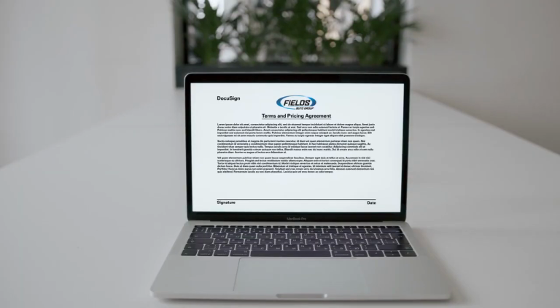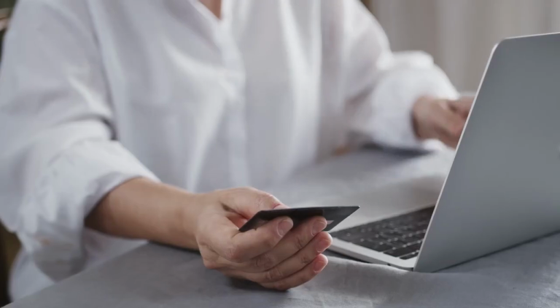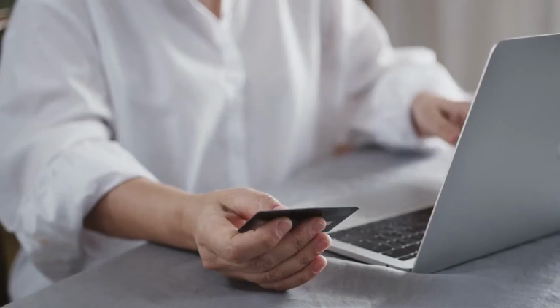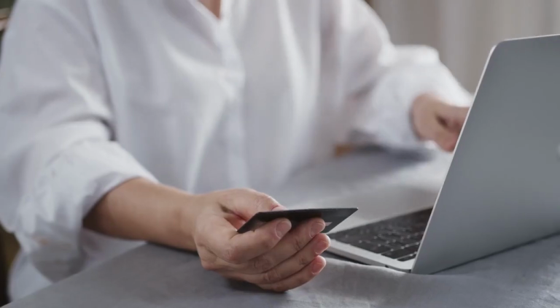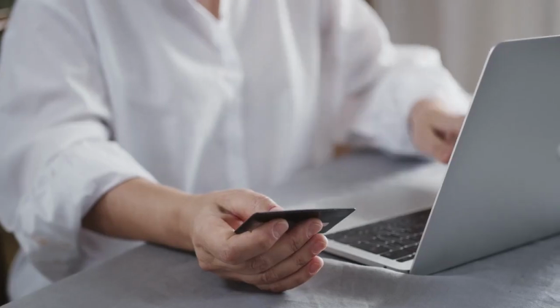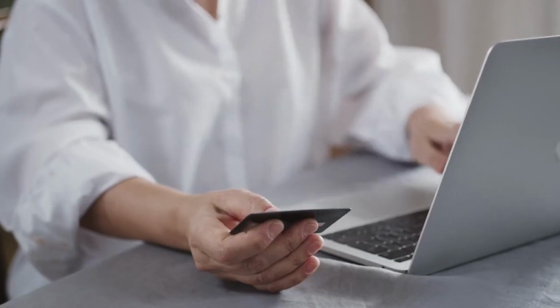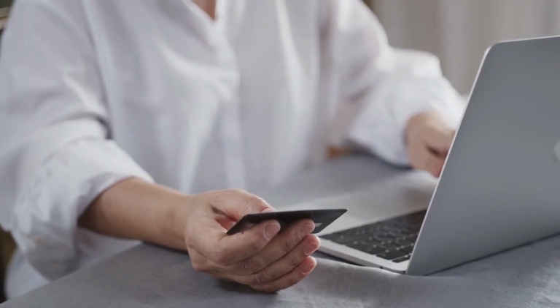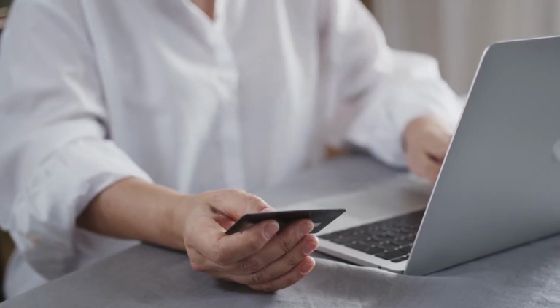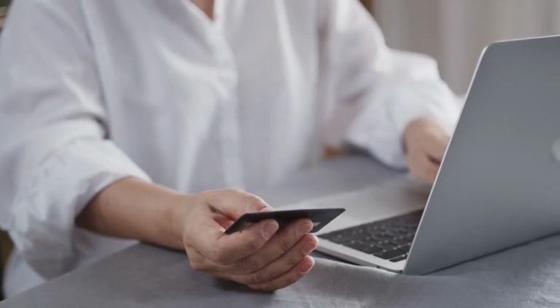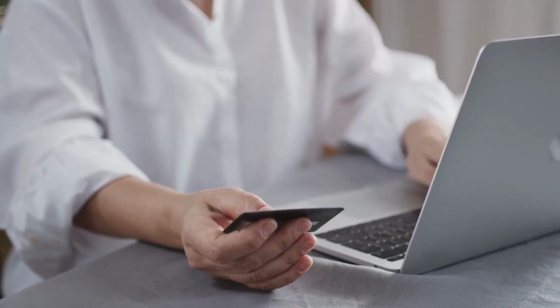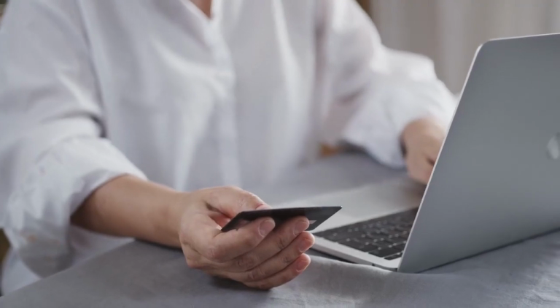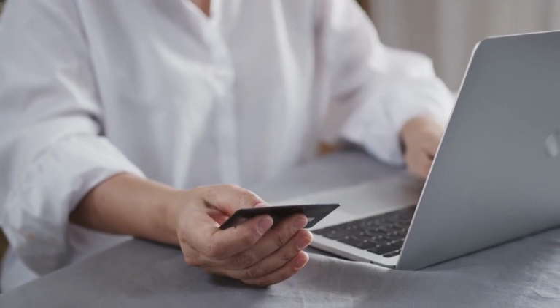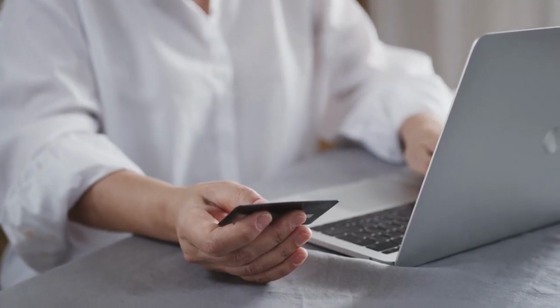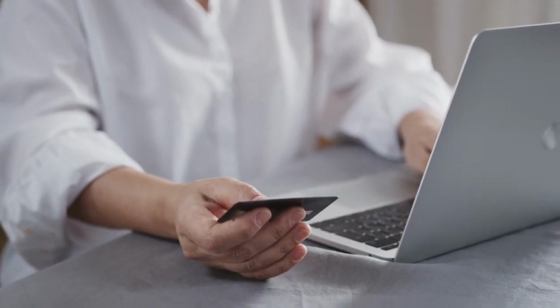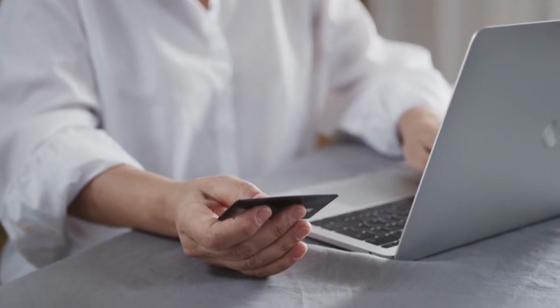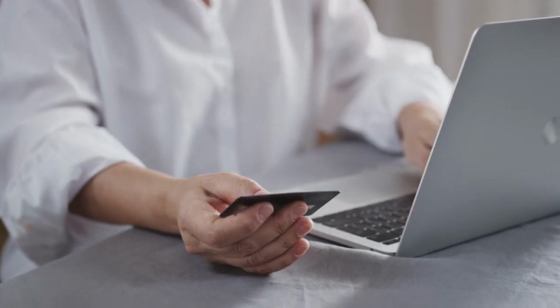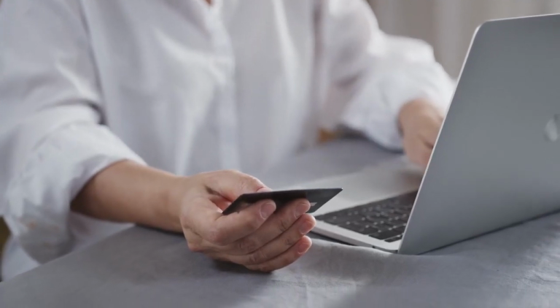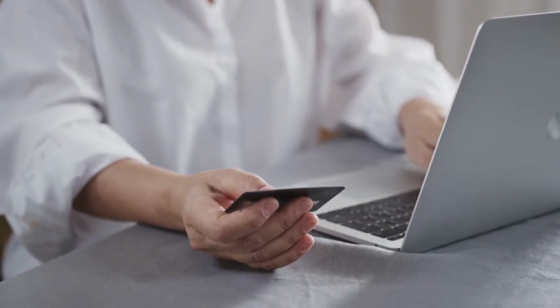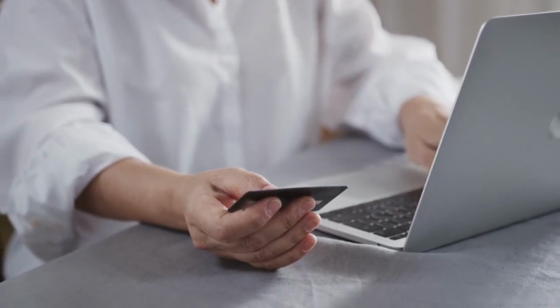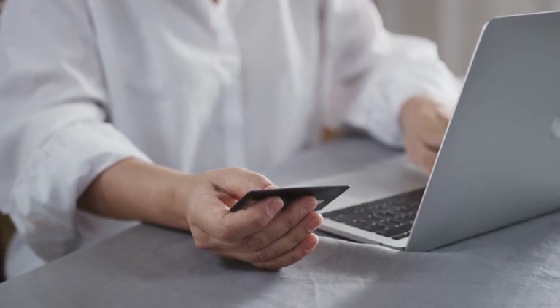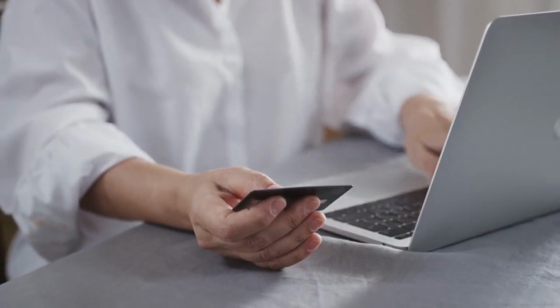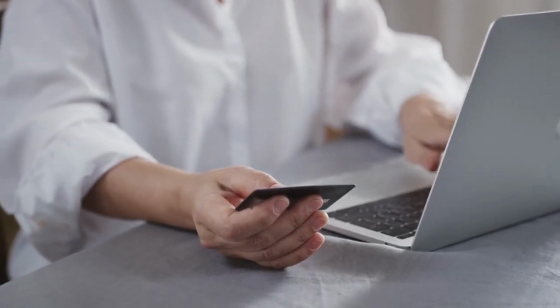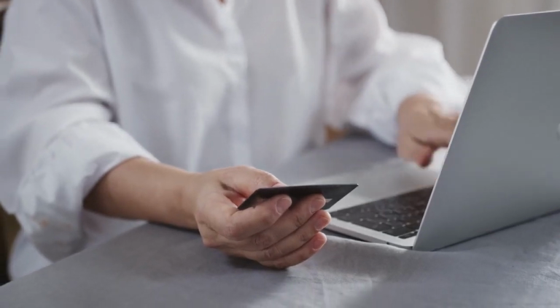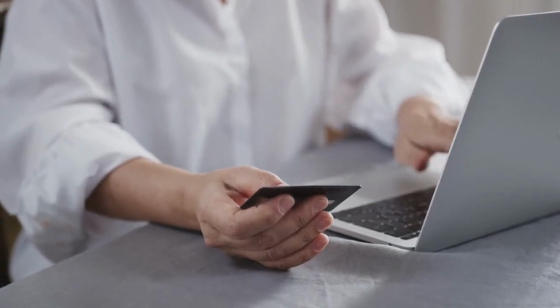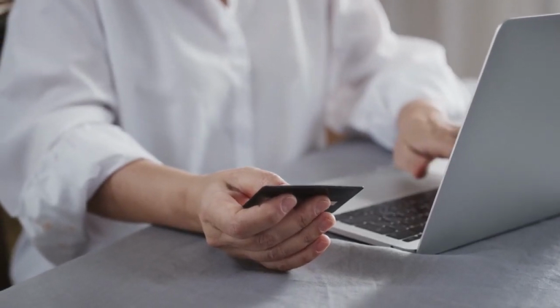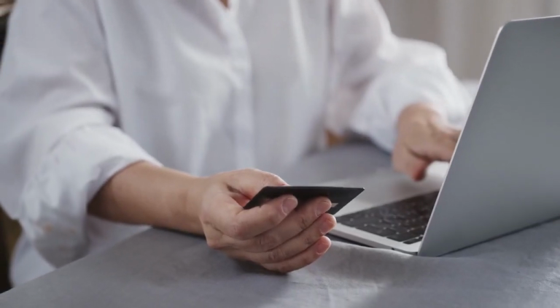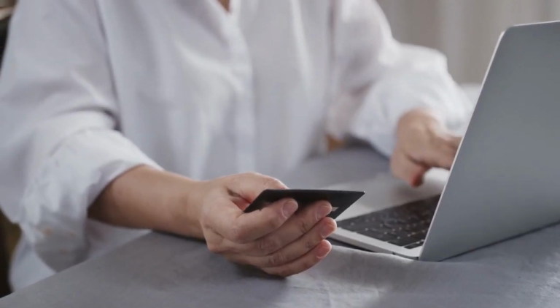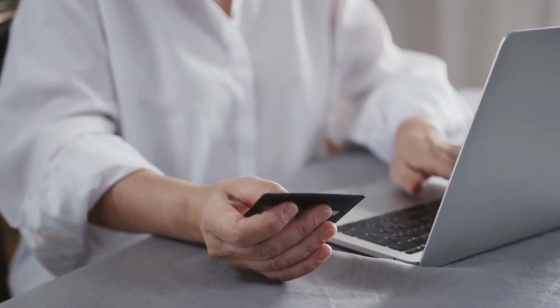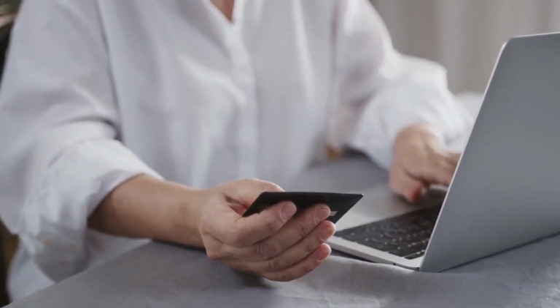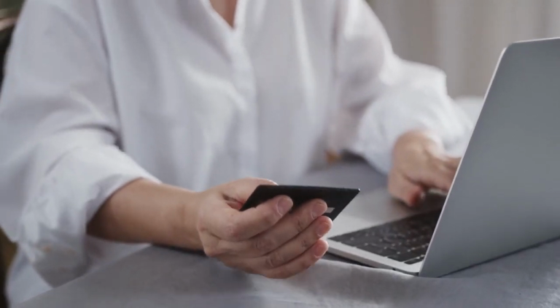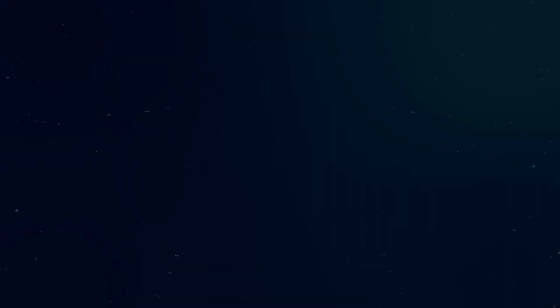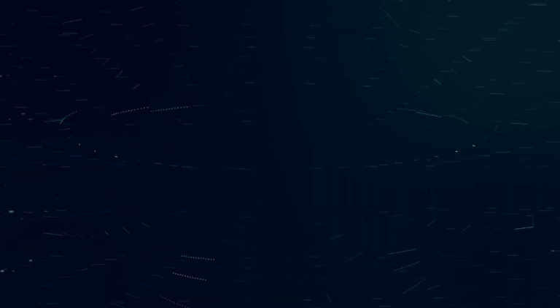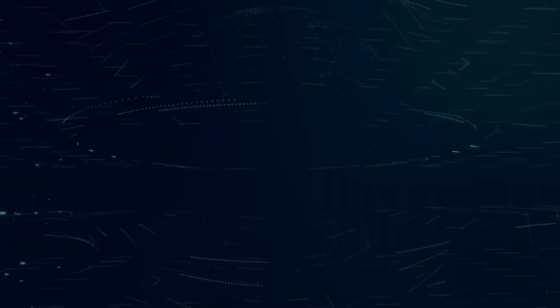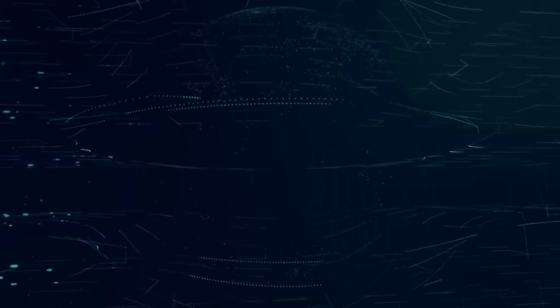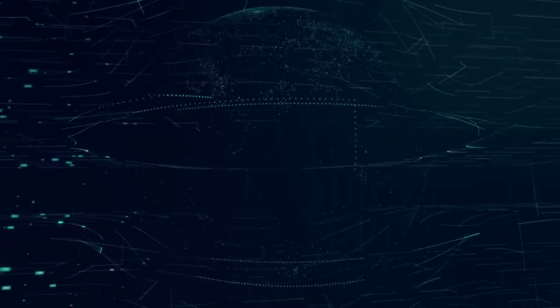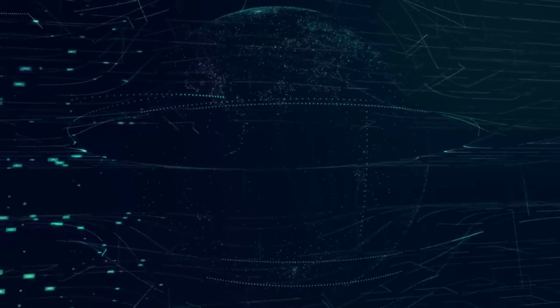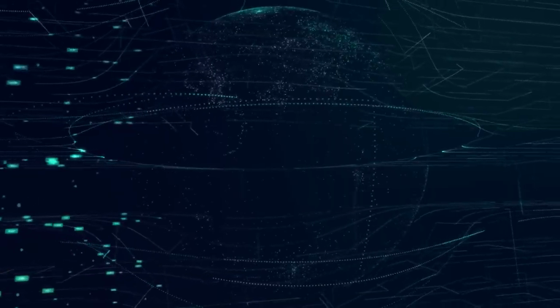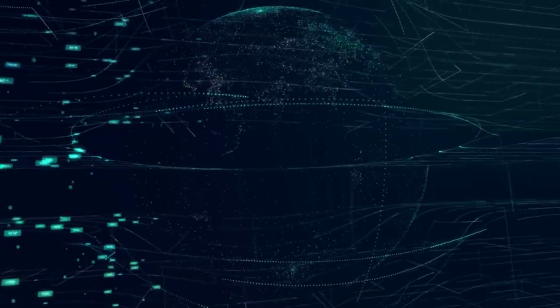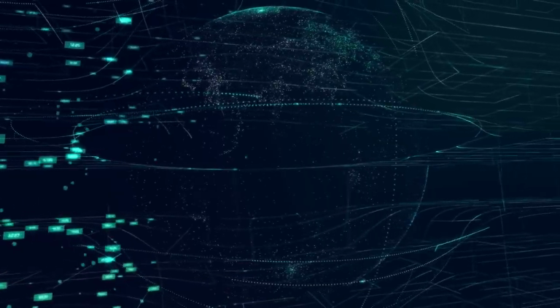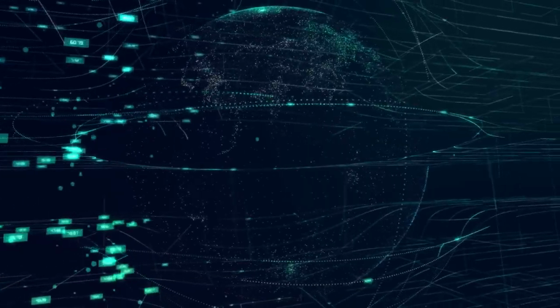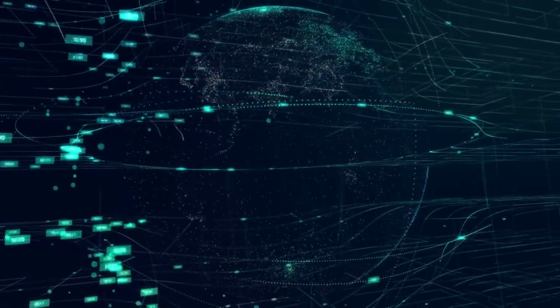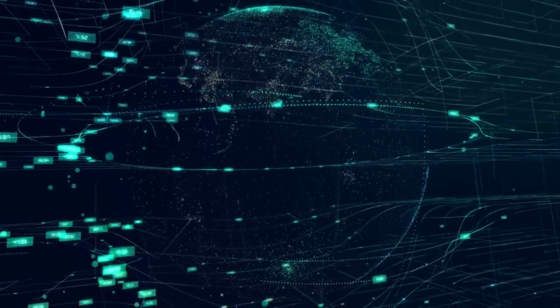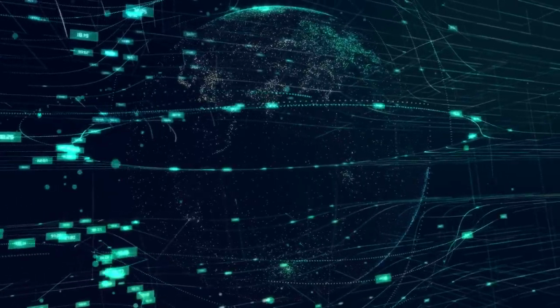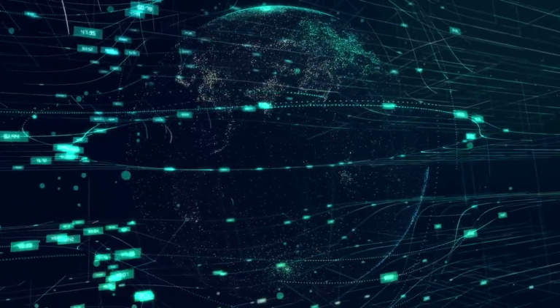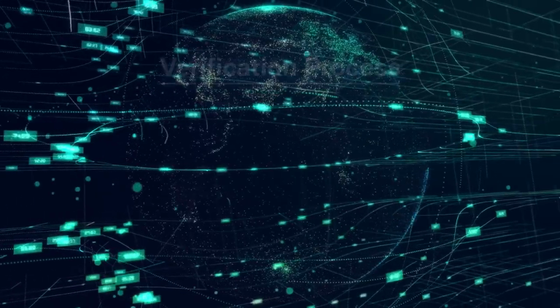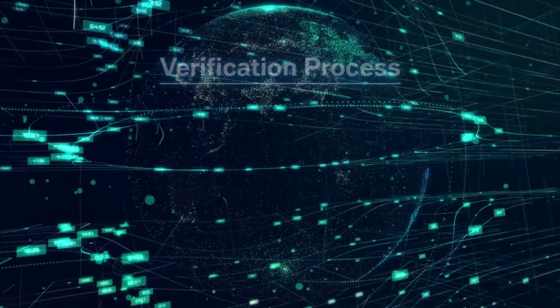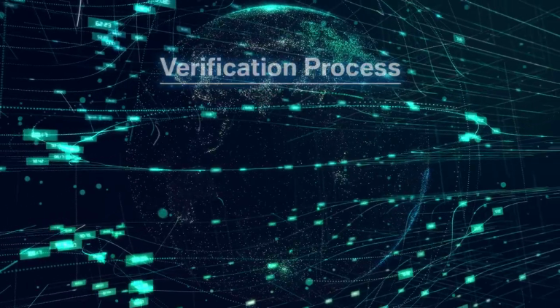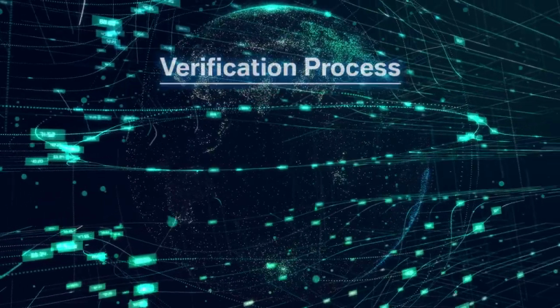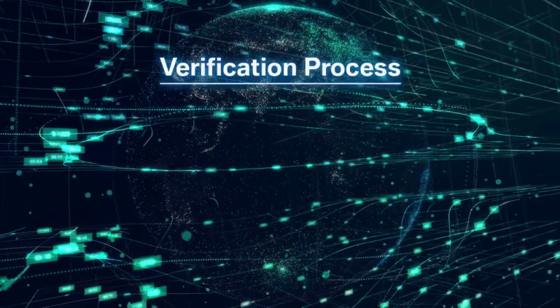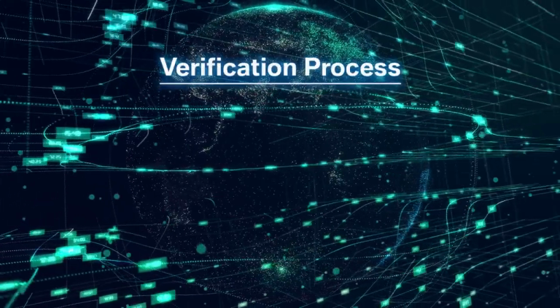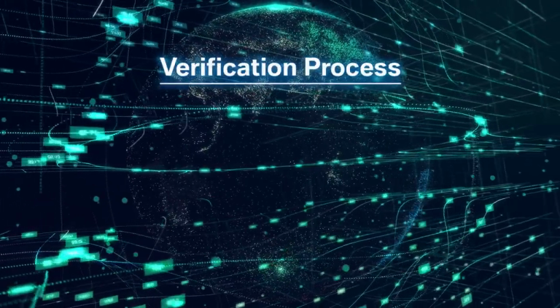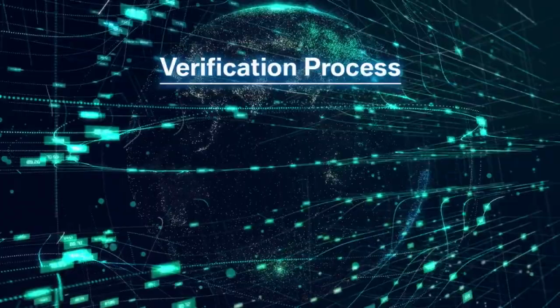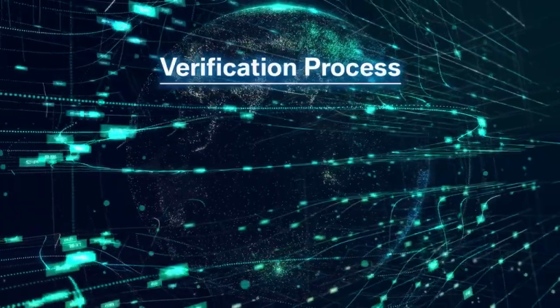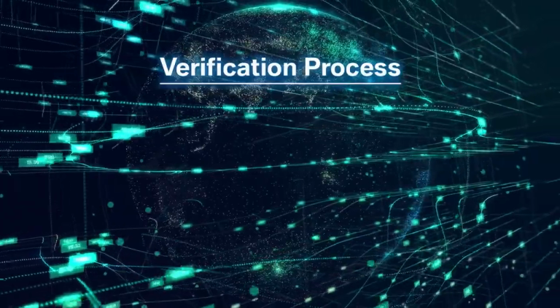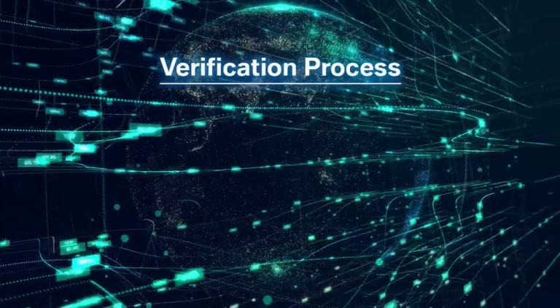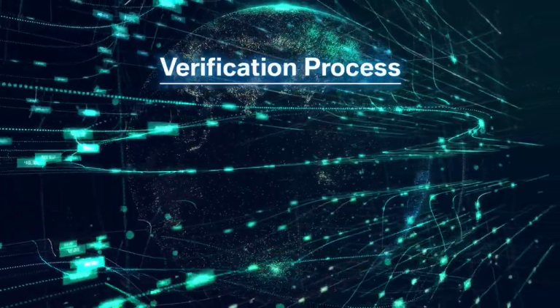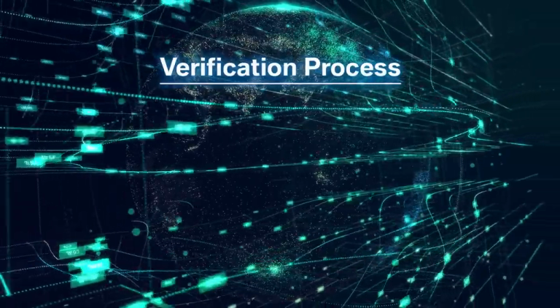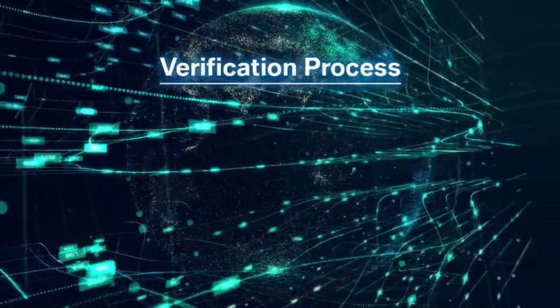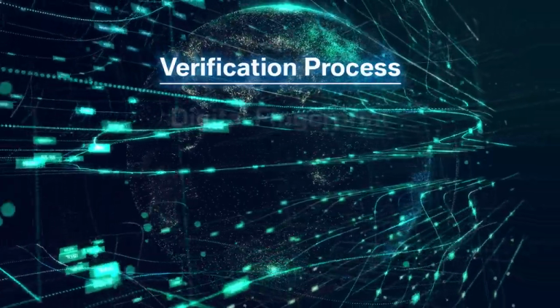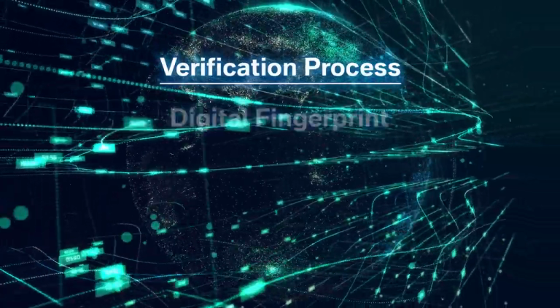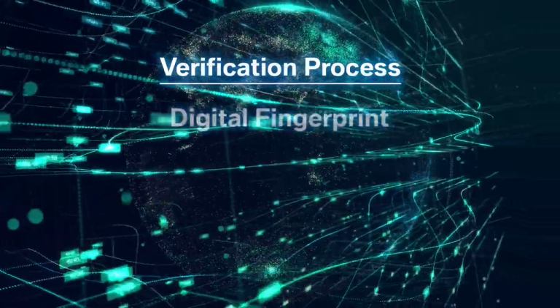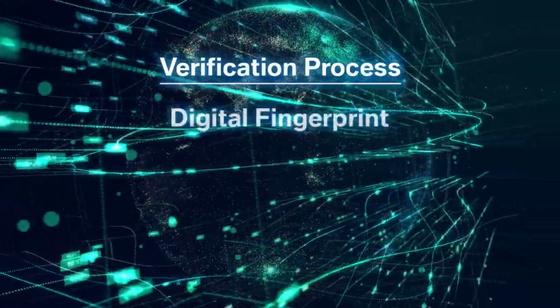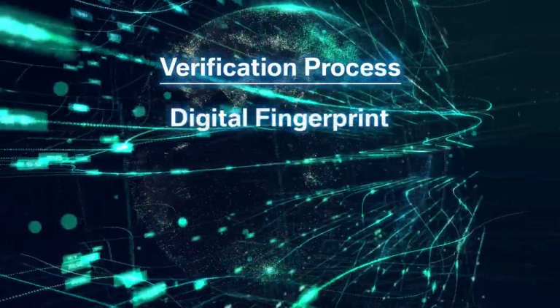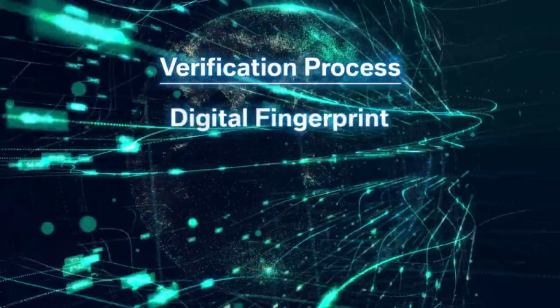Then you will fill out the online credit application. Our internal portal will verify your identity by a digital fingerprint.